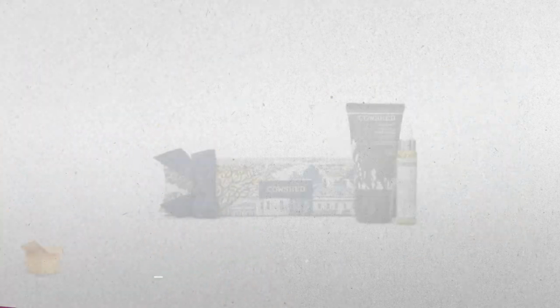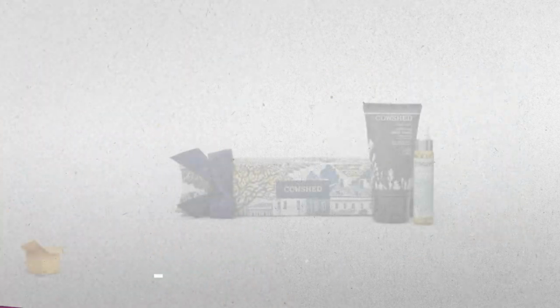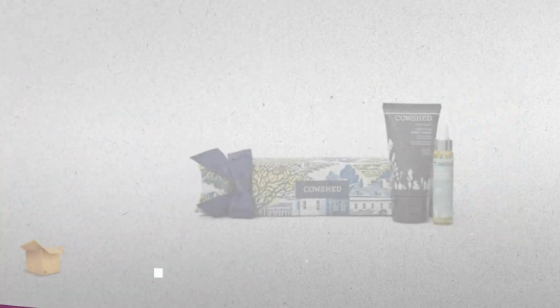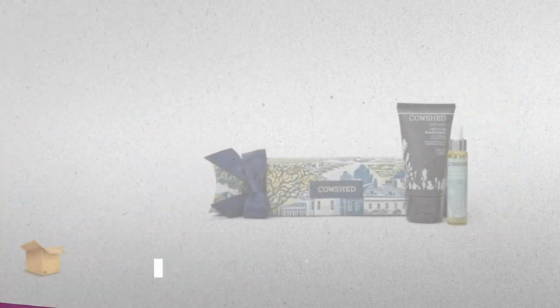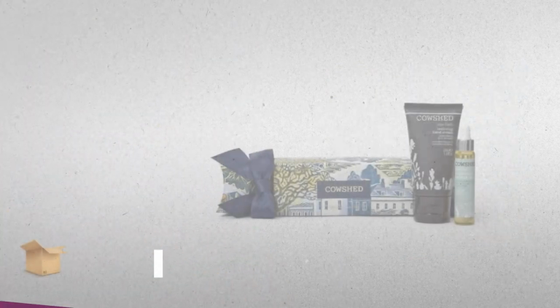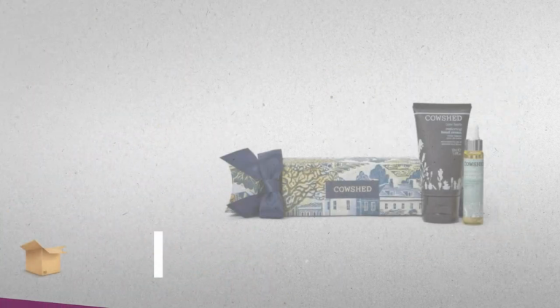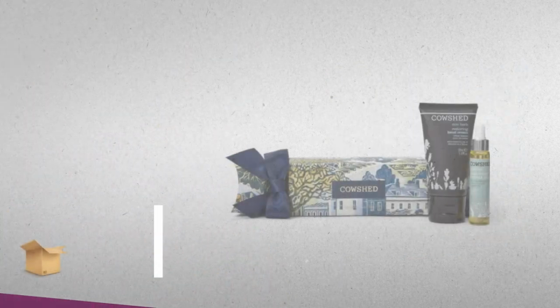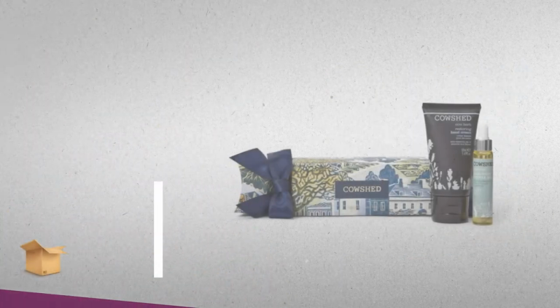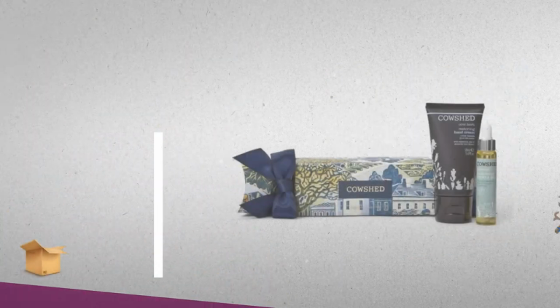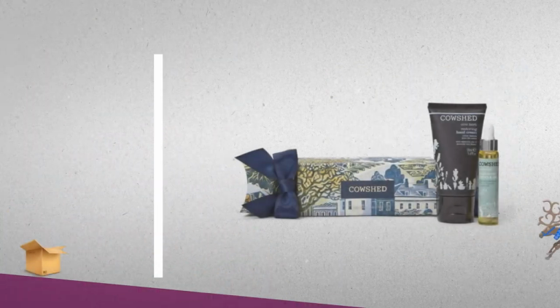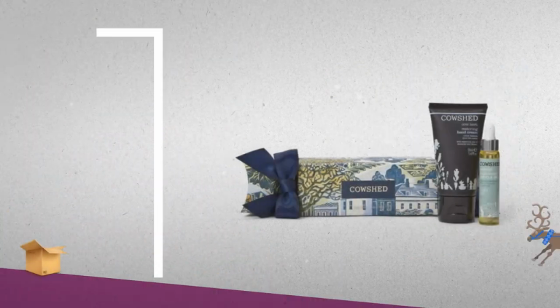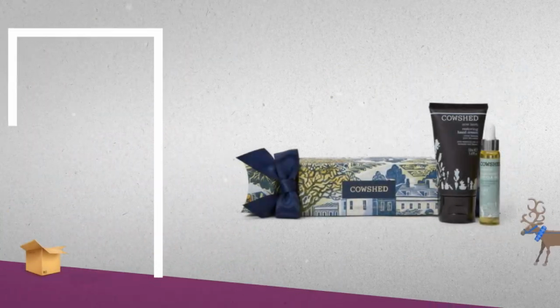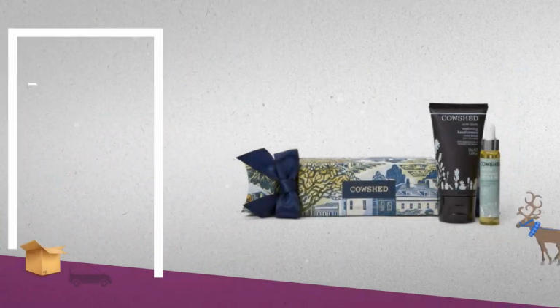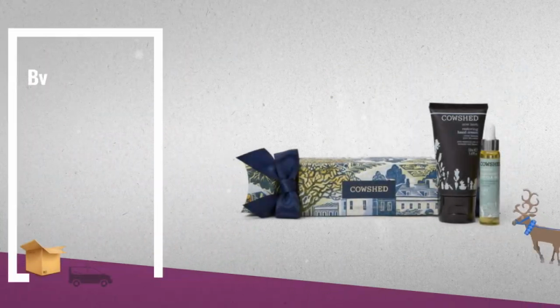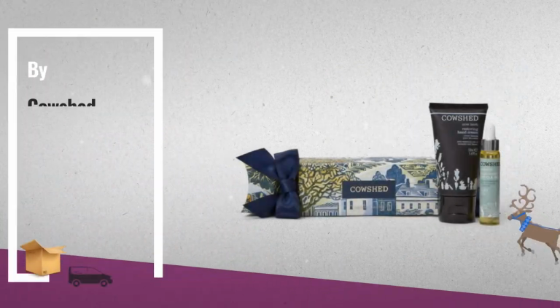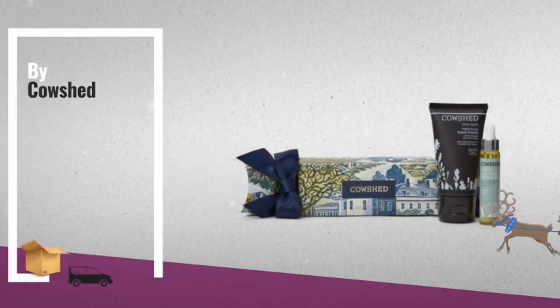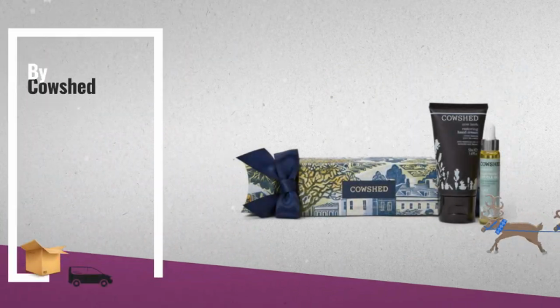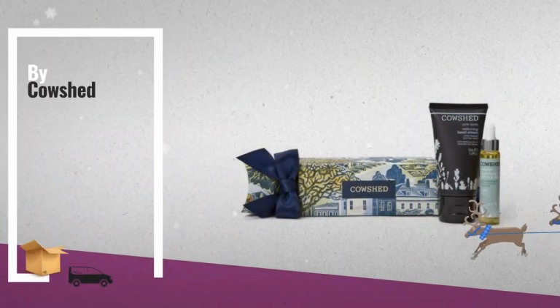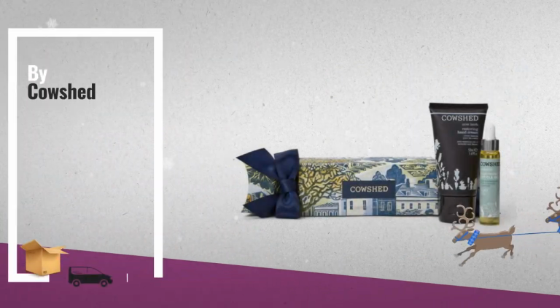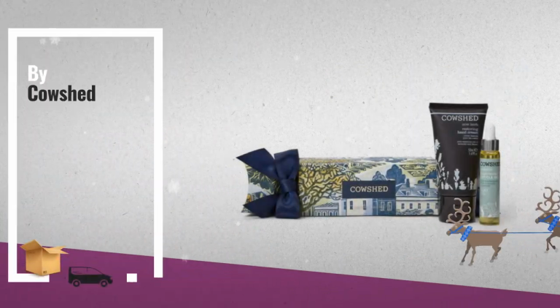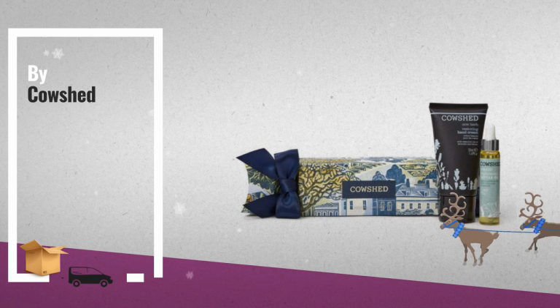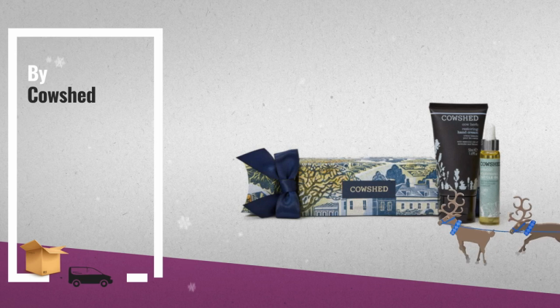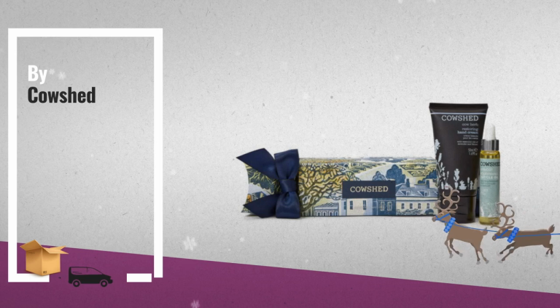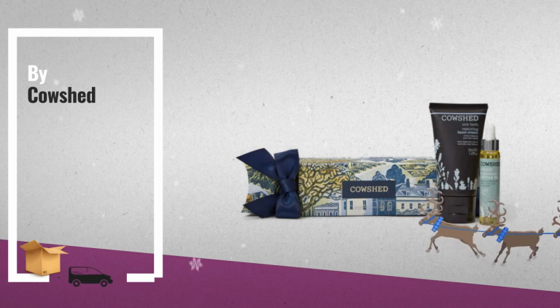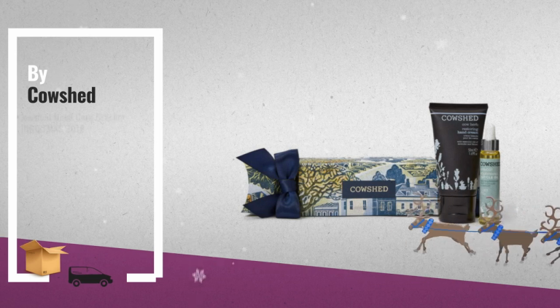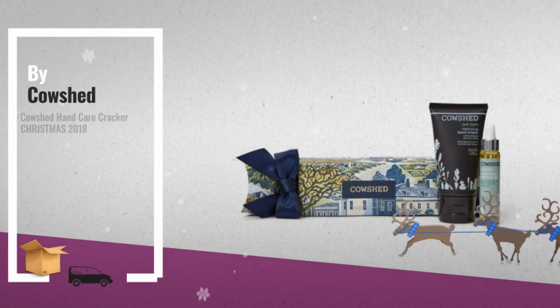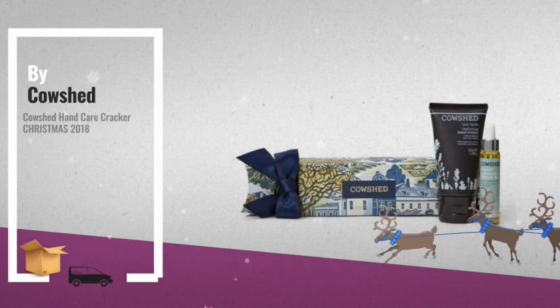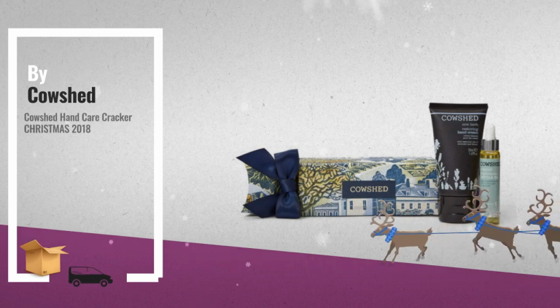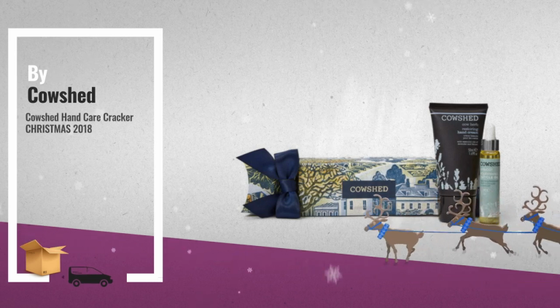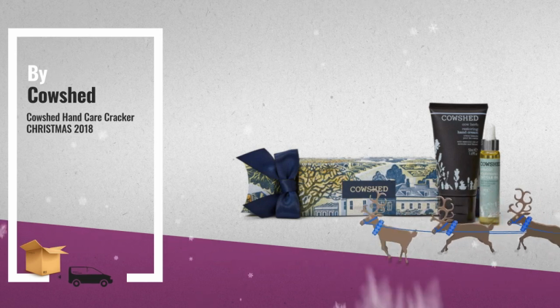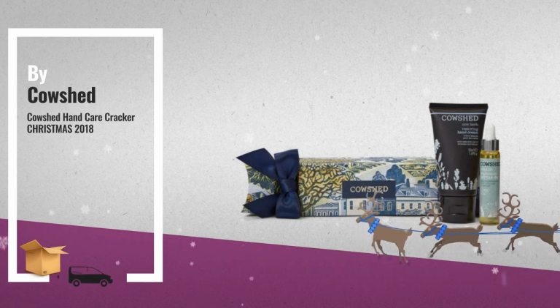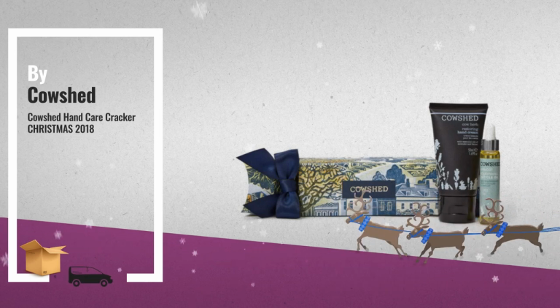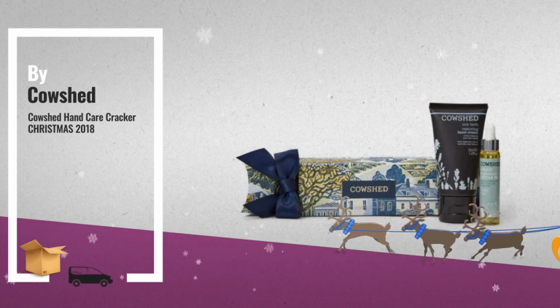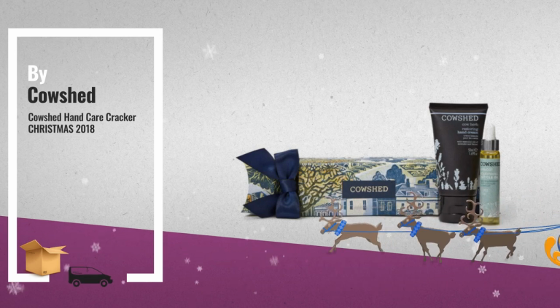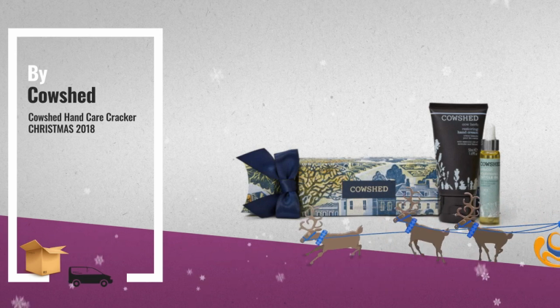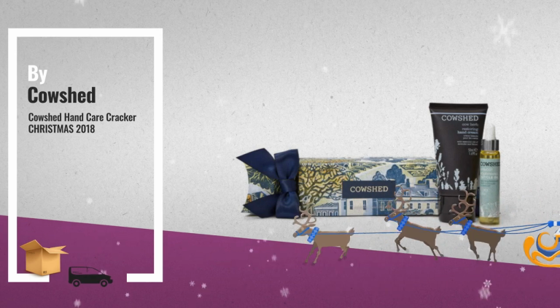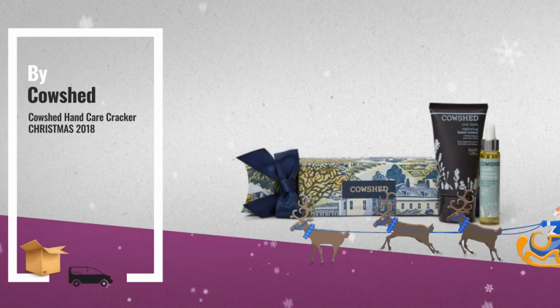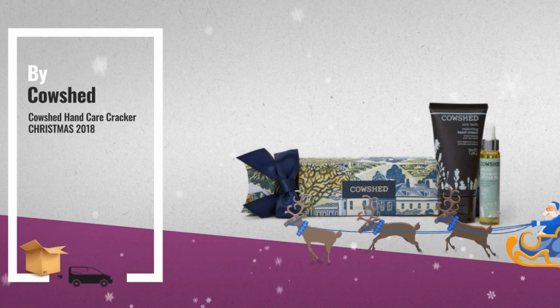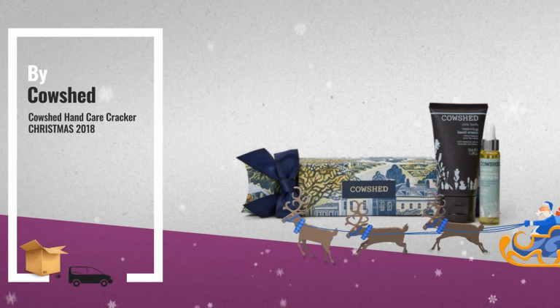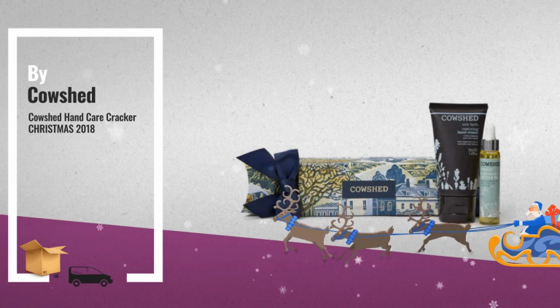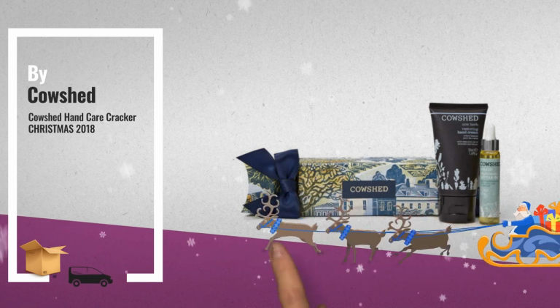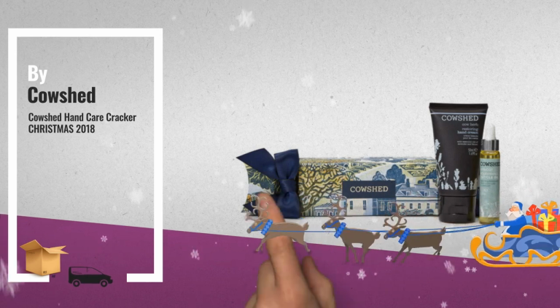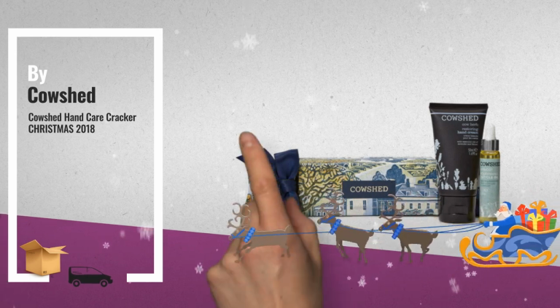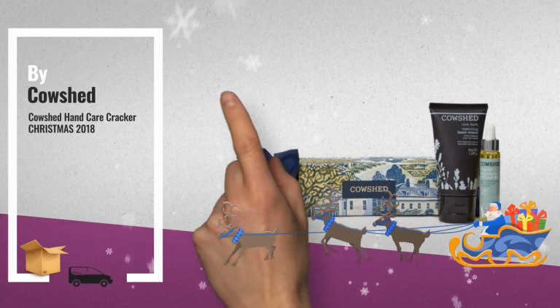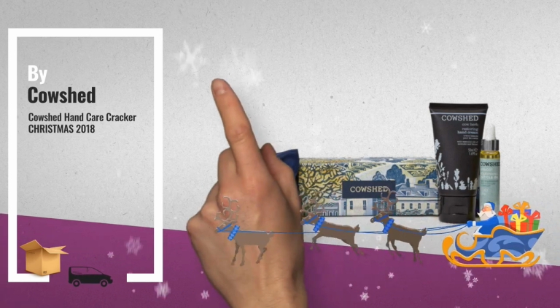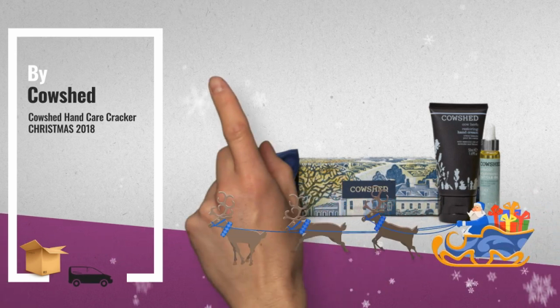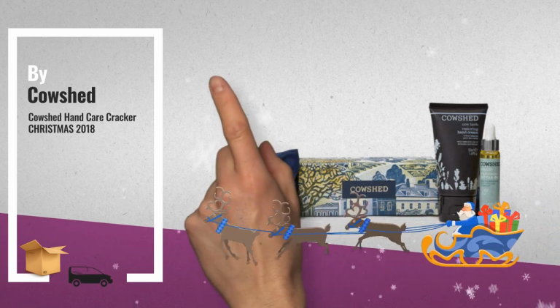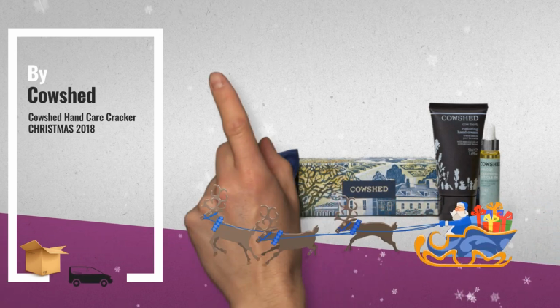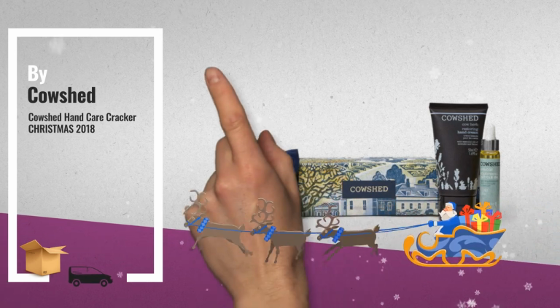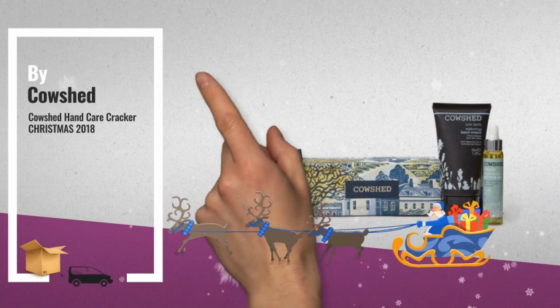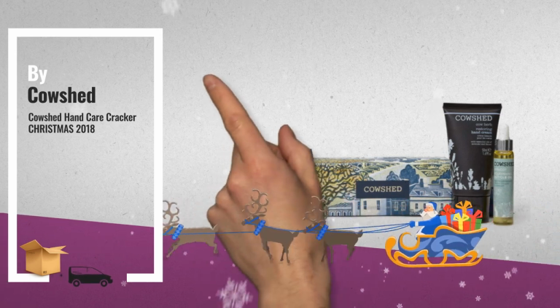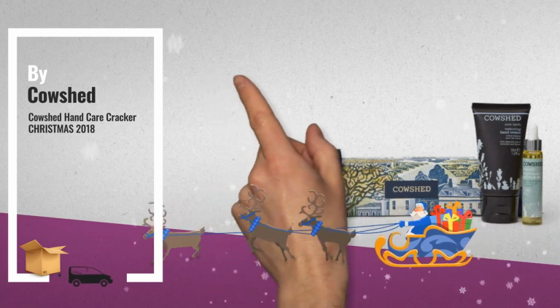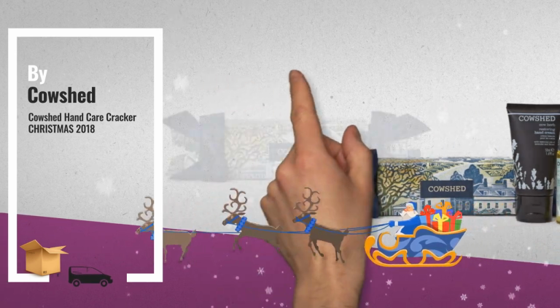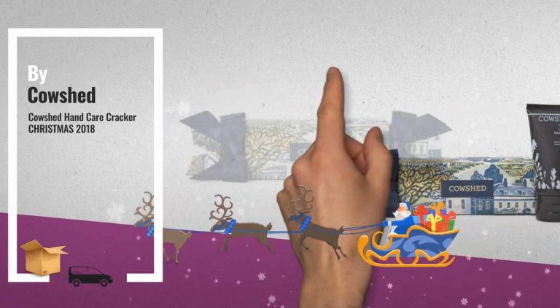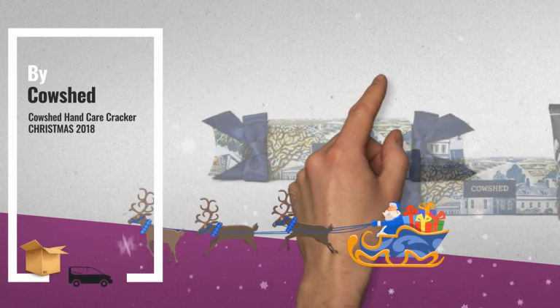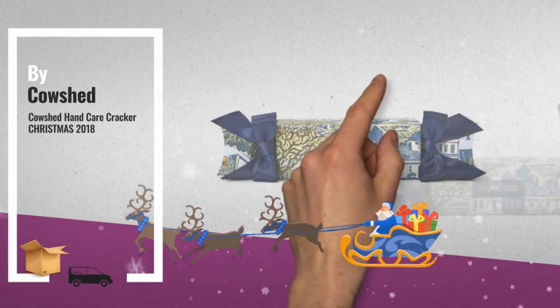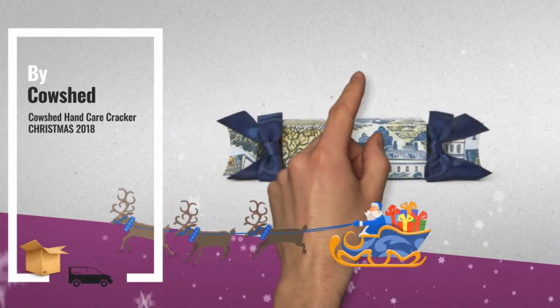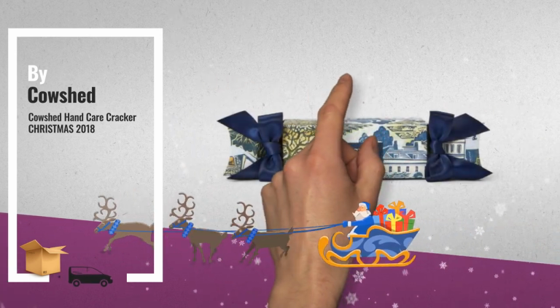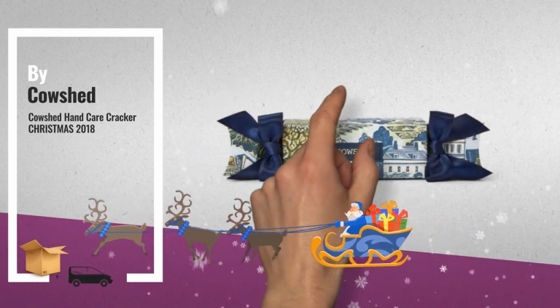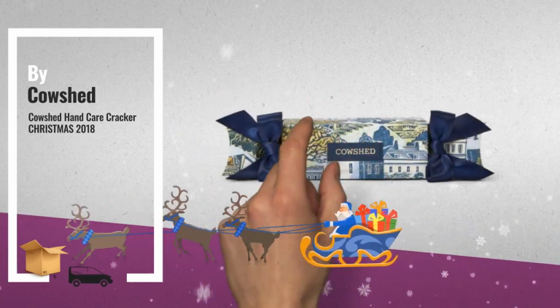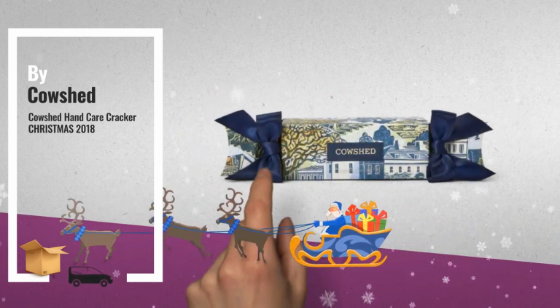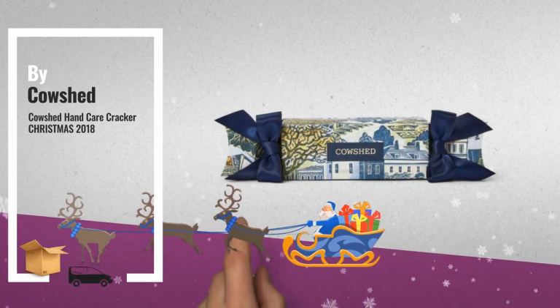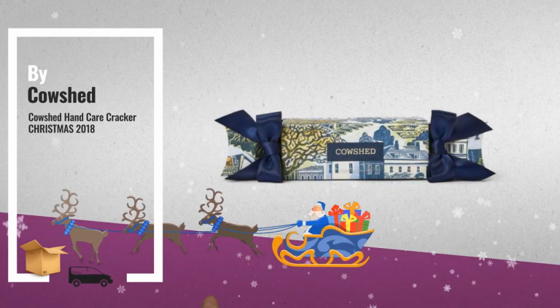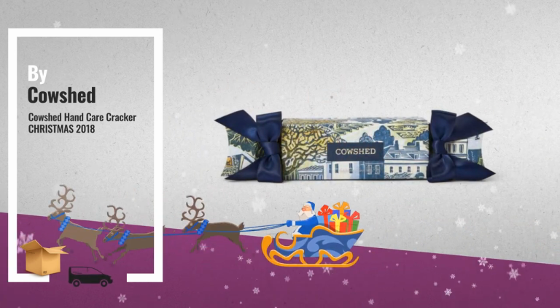Number 2, Cowshed Hand Care Cracker, Christmas 2018 — another great product by Cowshed.